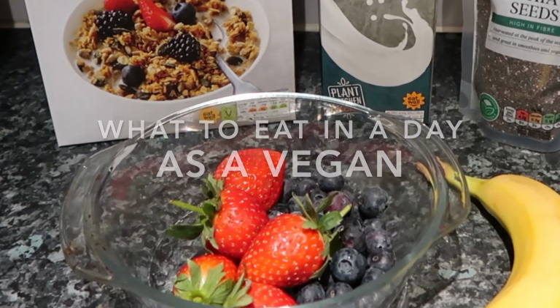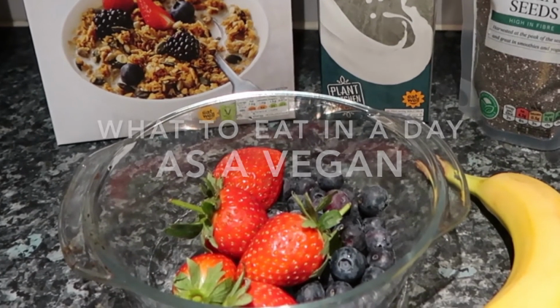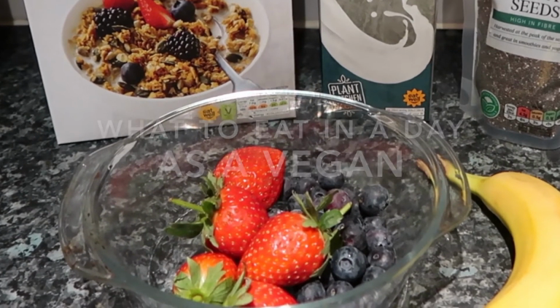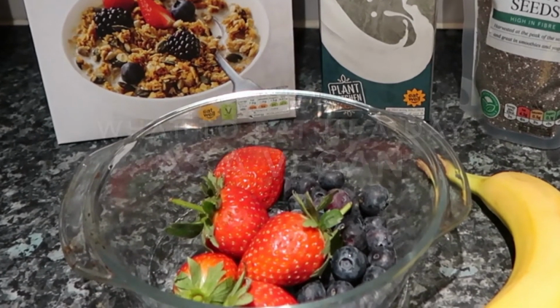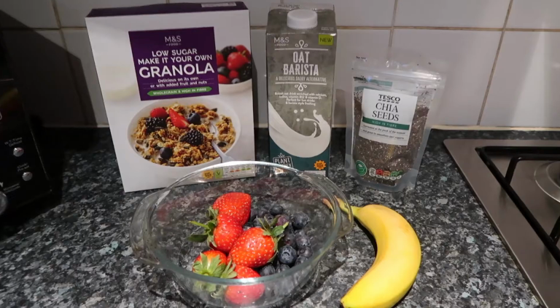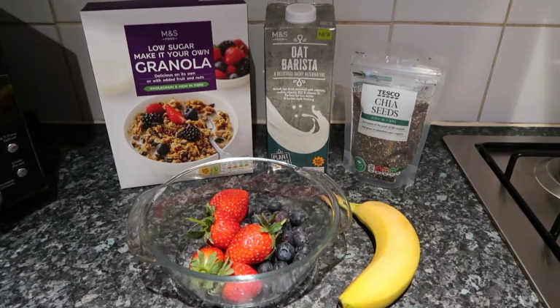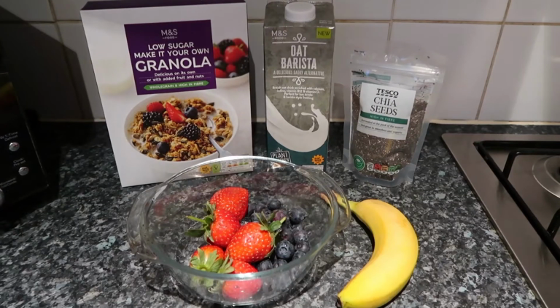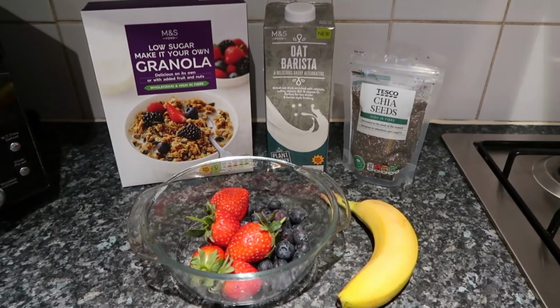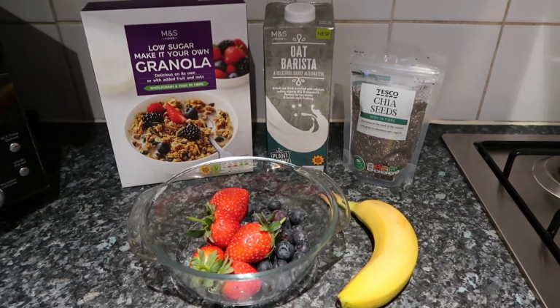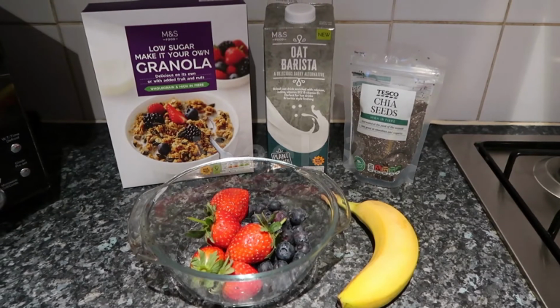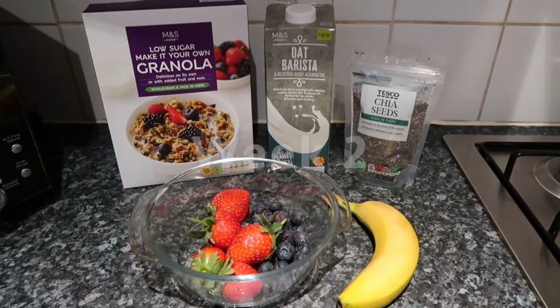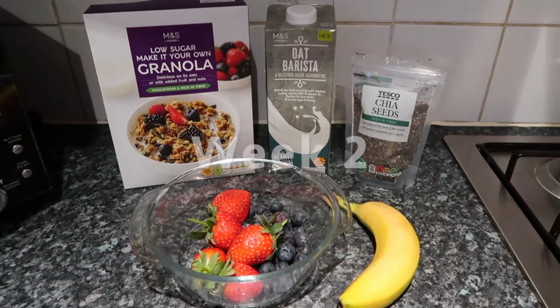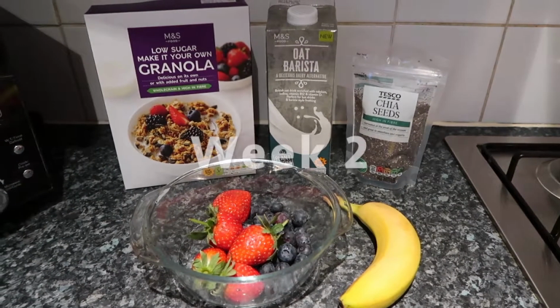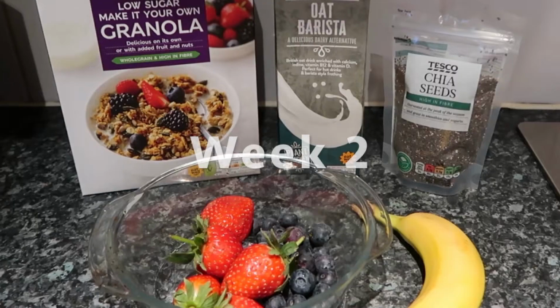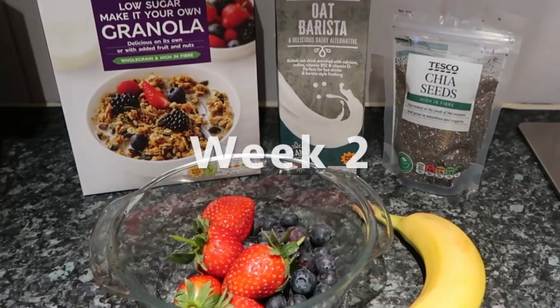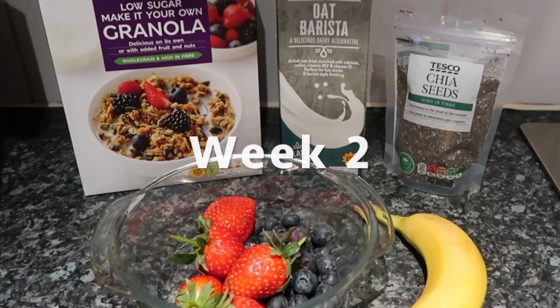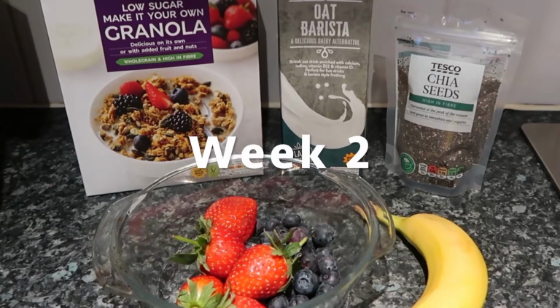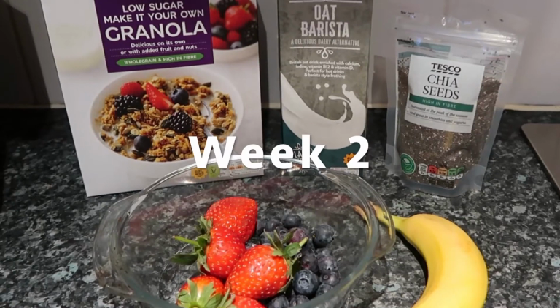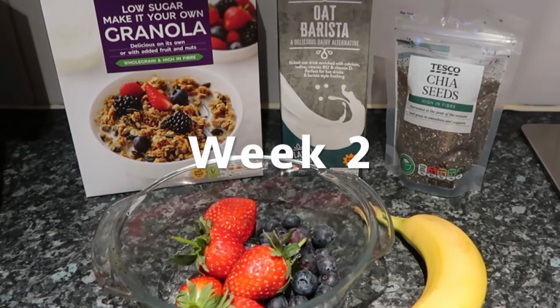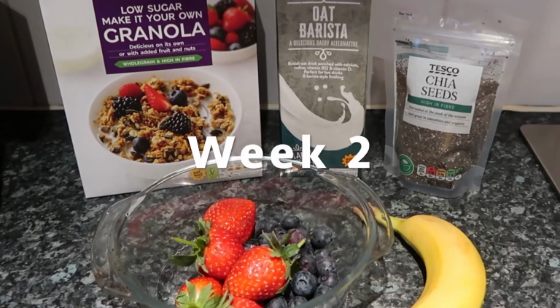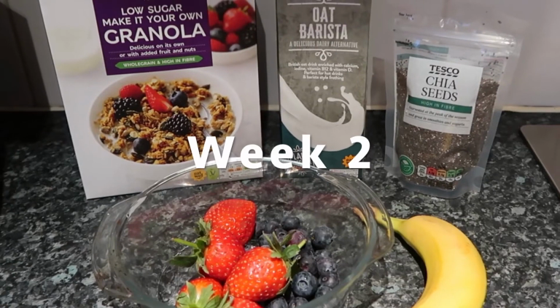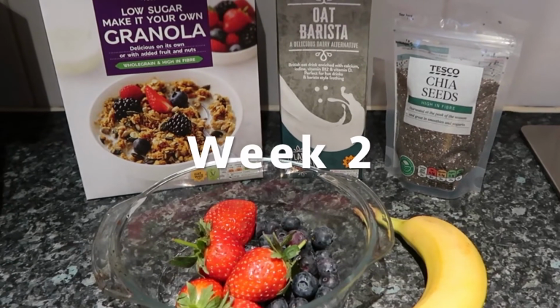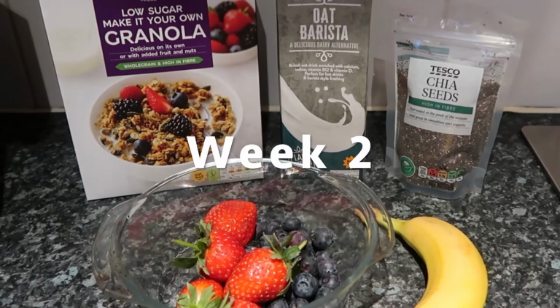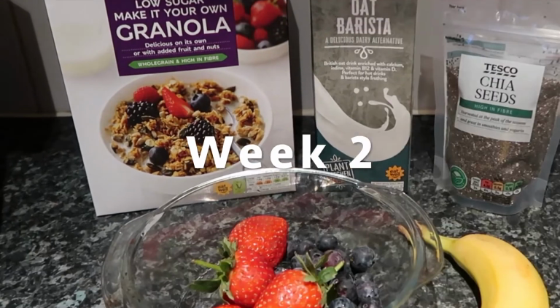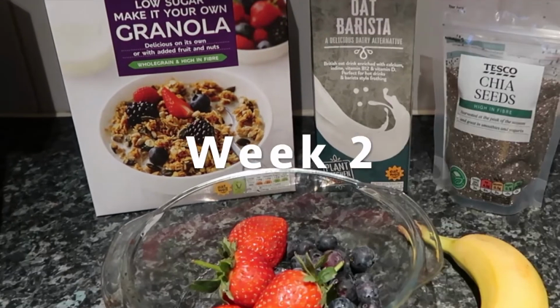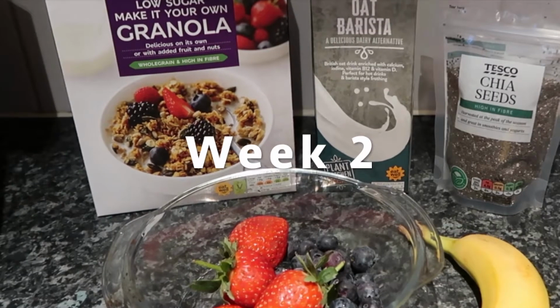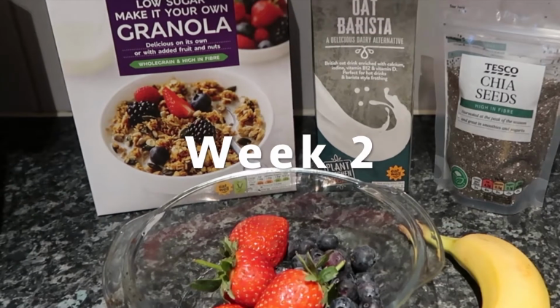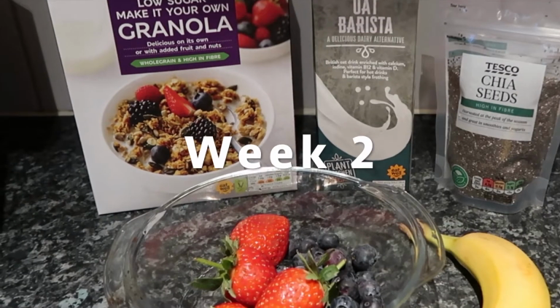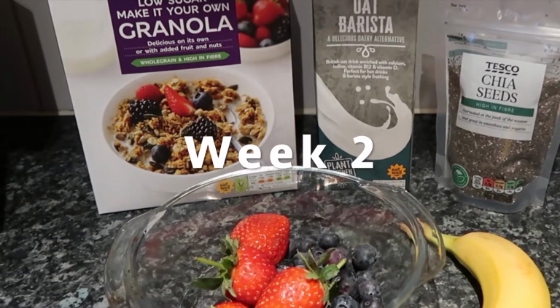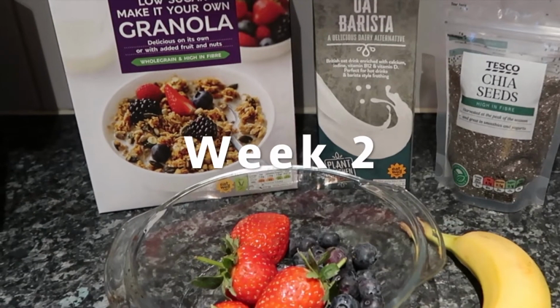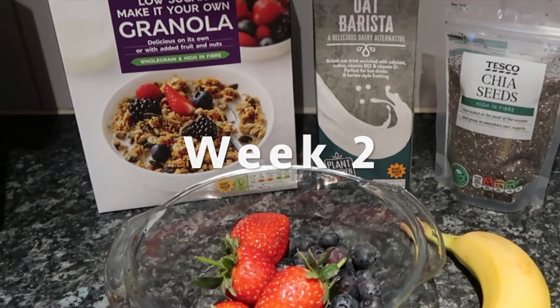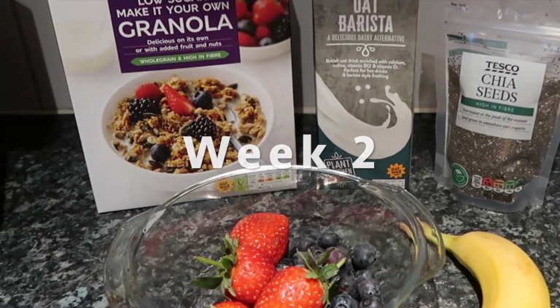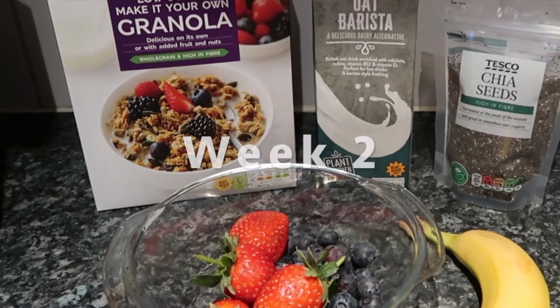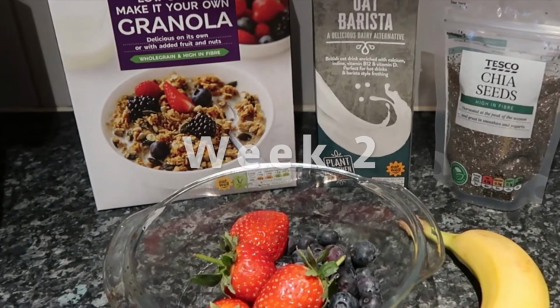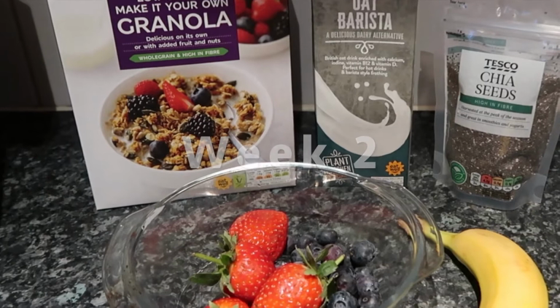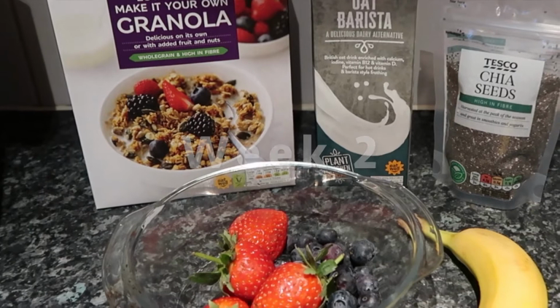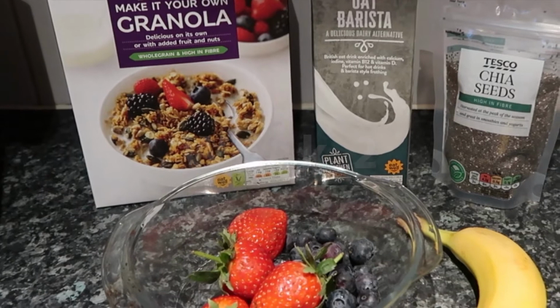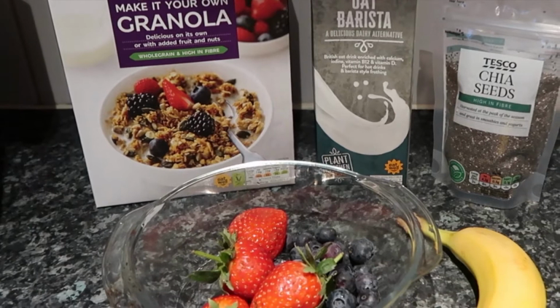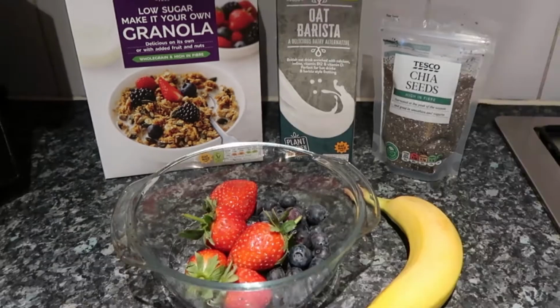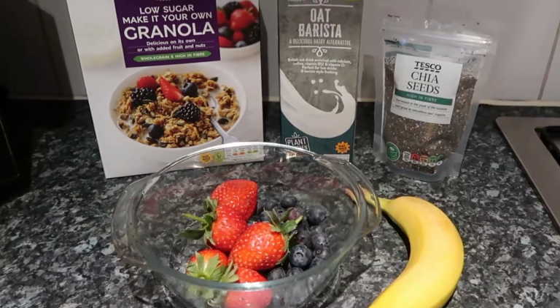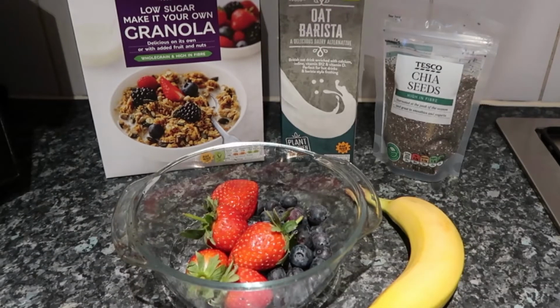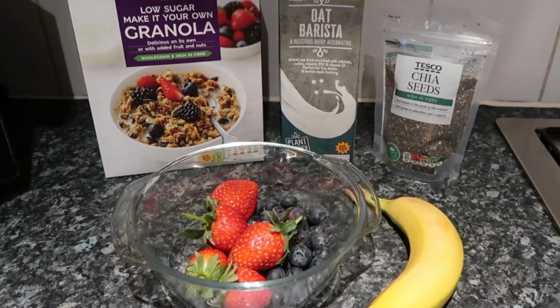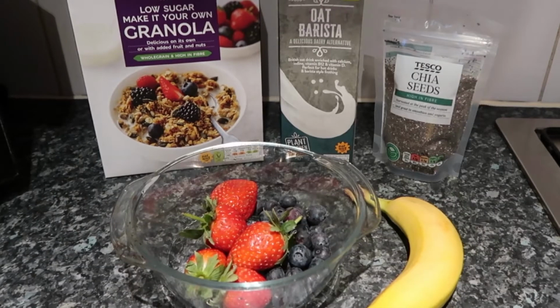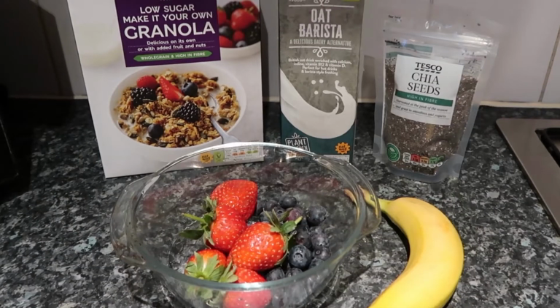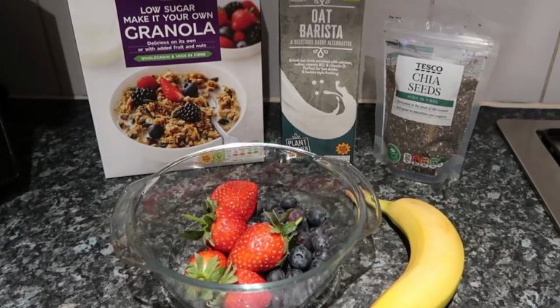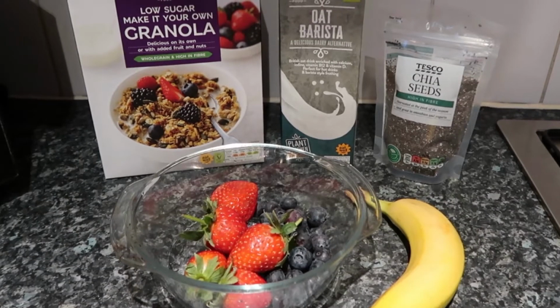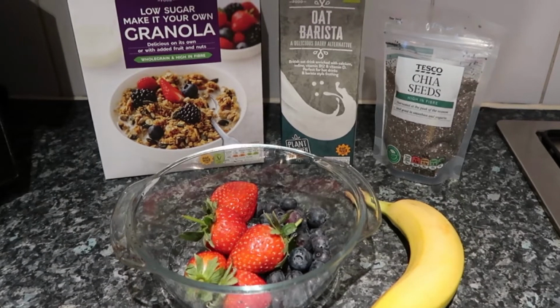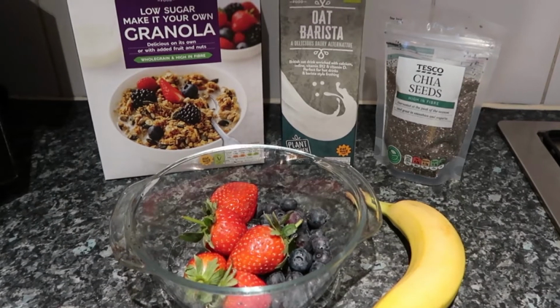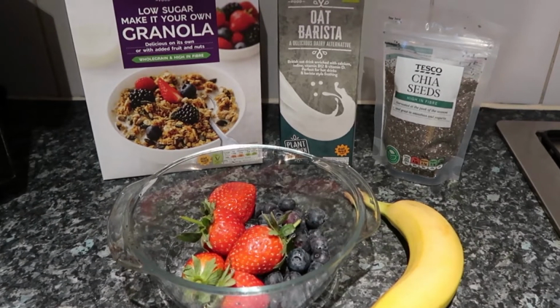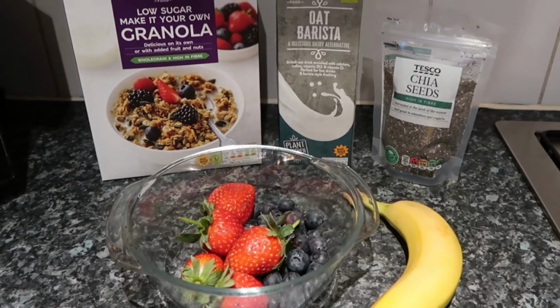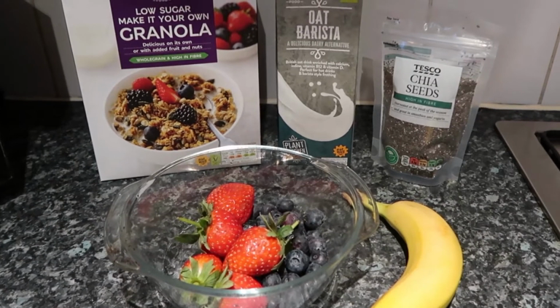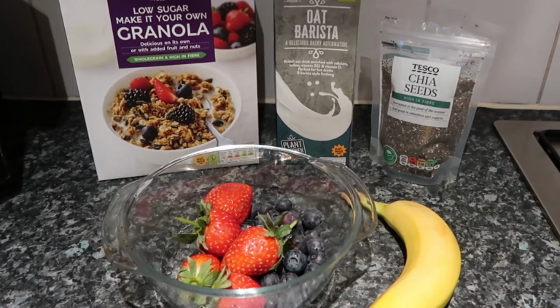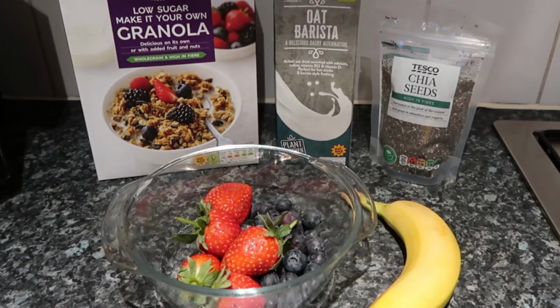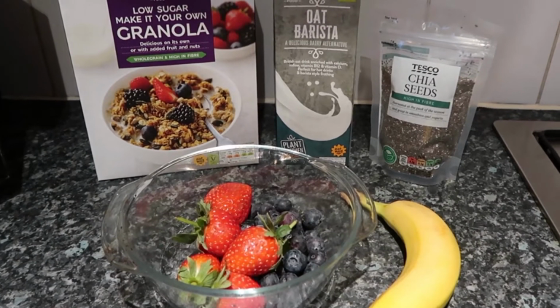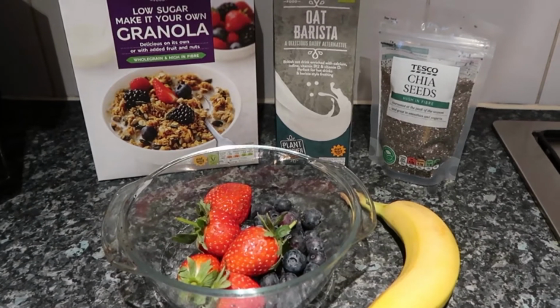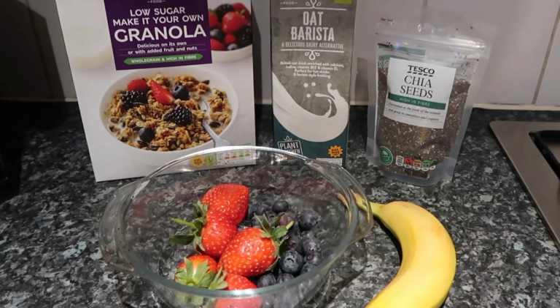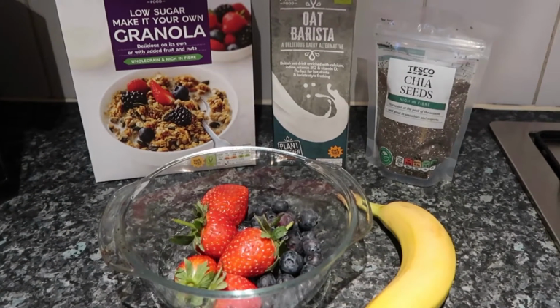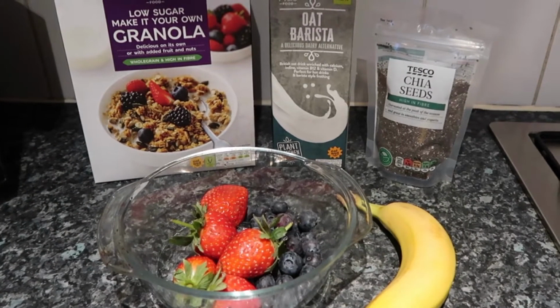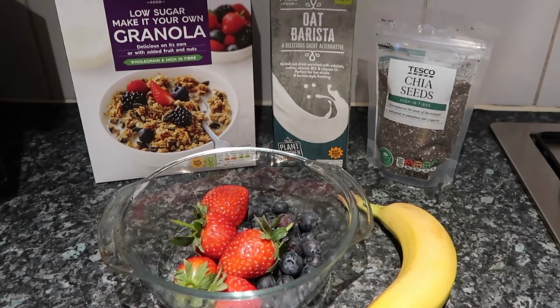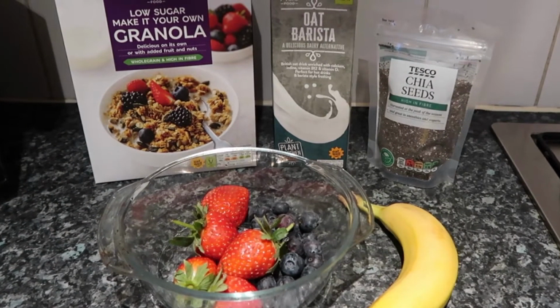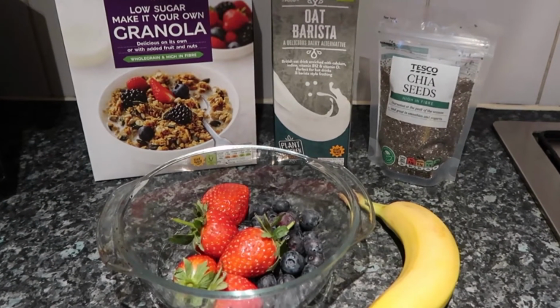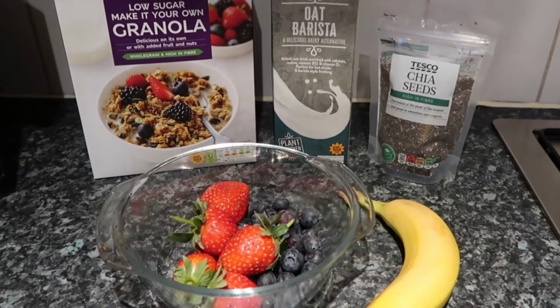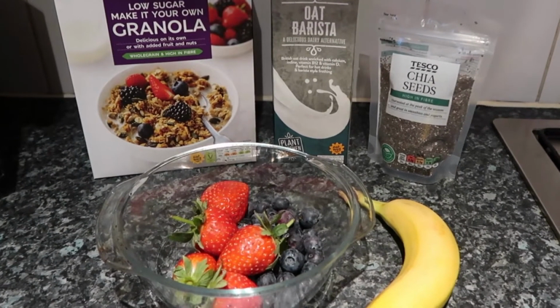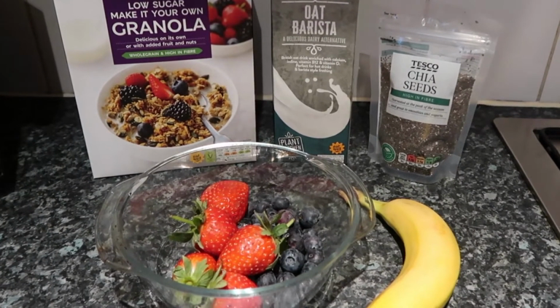Hi guys, welcome back to week two of Veganuary. I'm going to be doing what to eat in a day as a vegan.